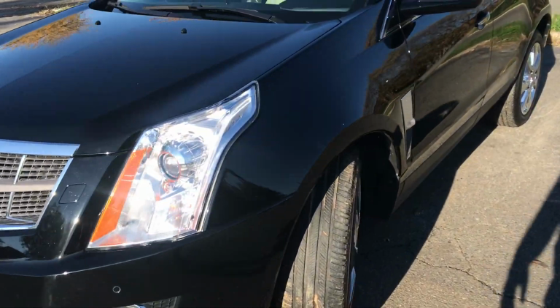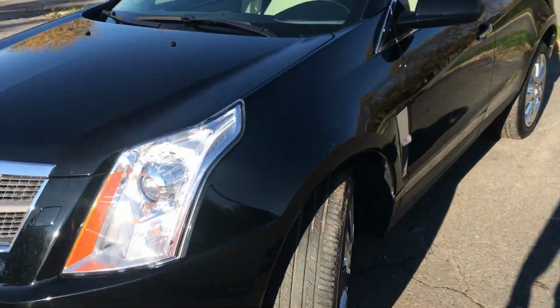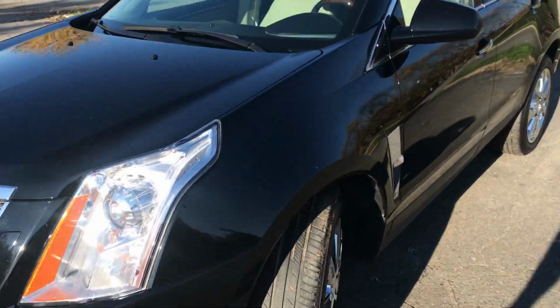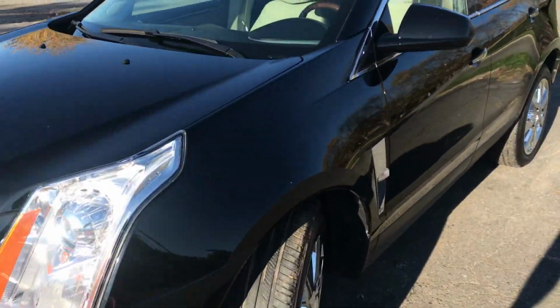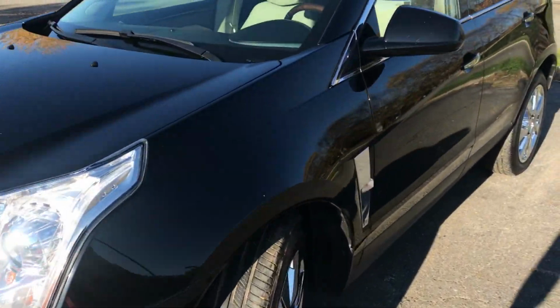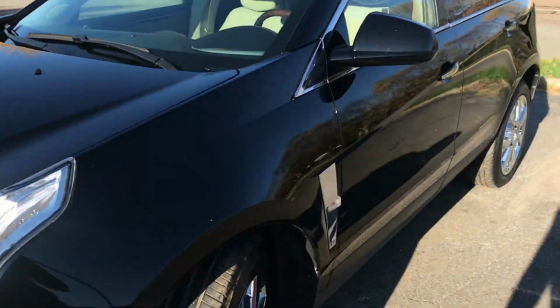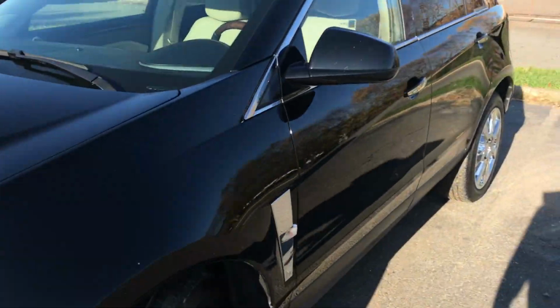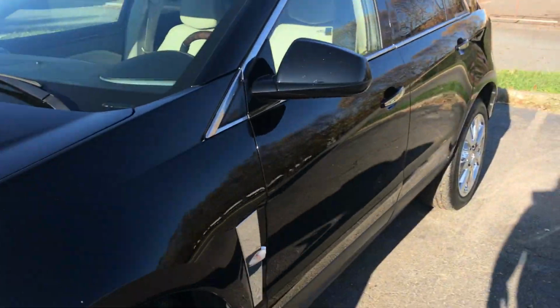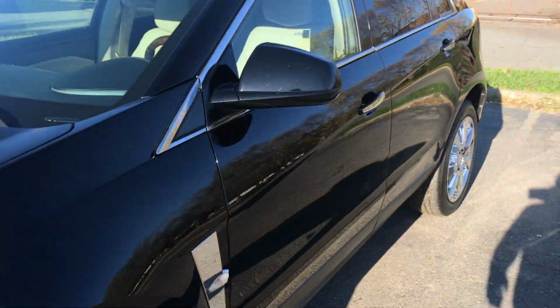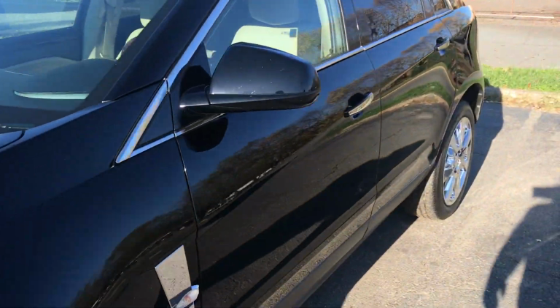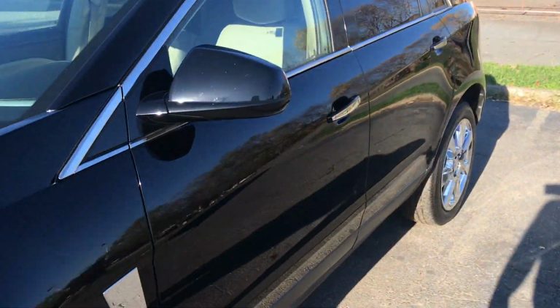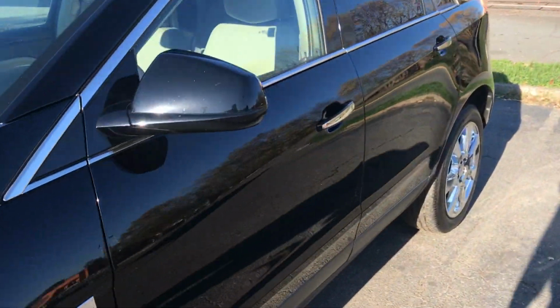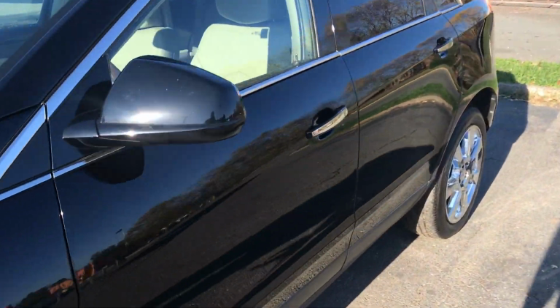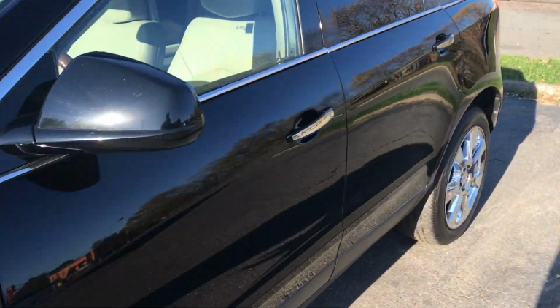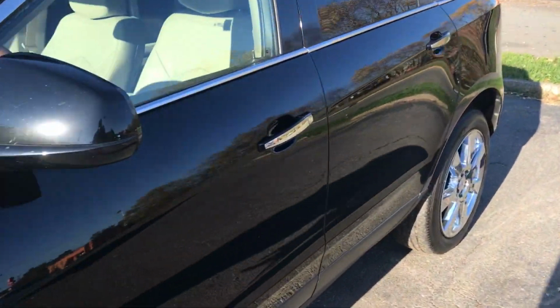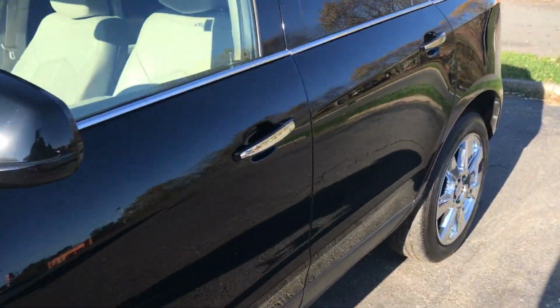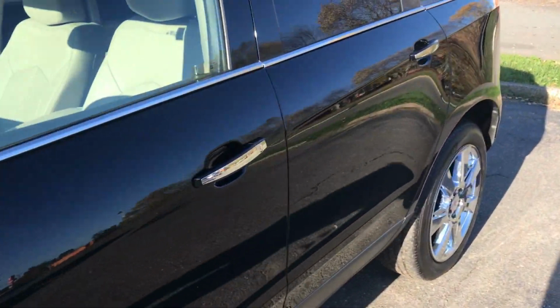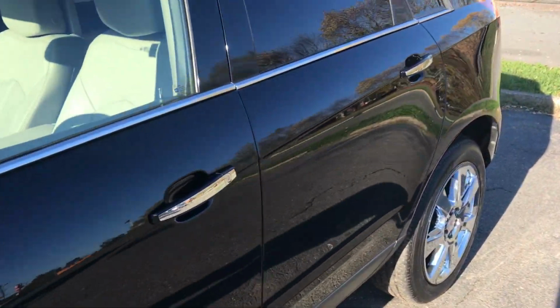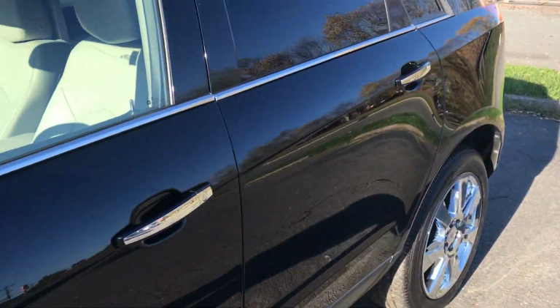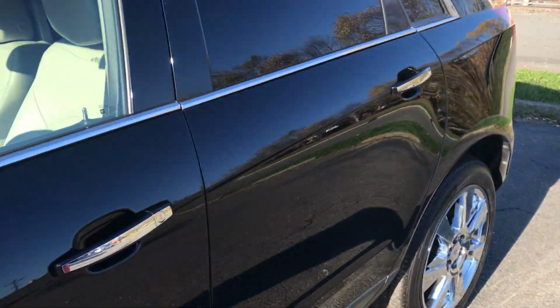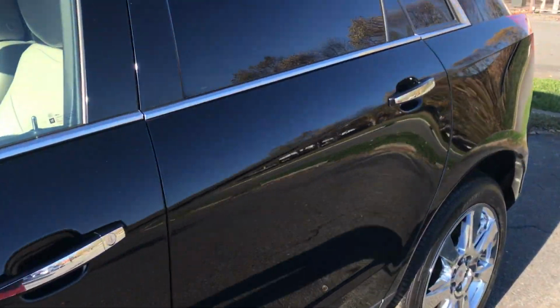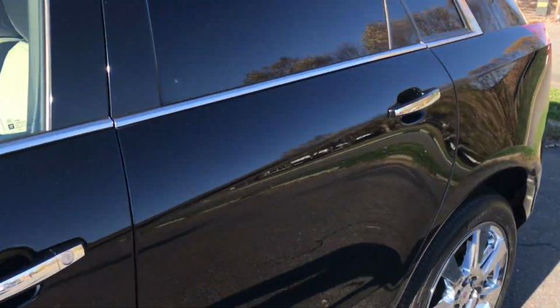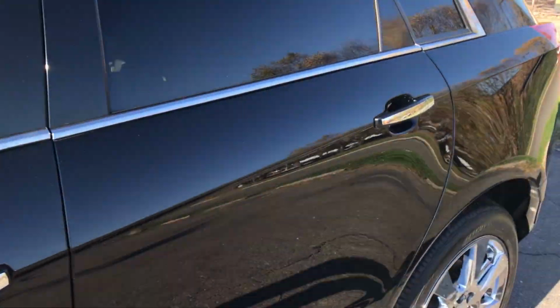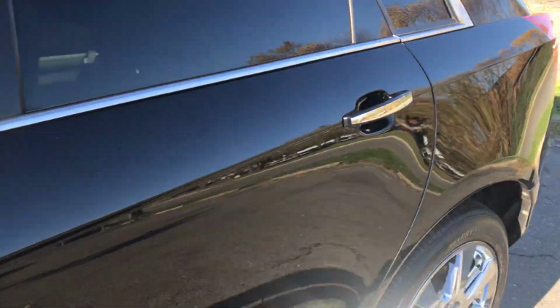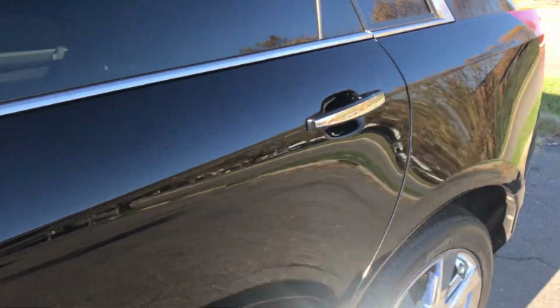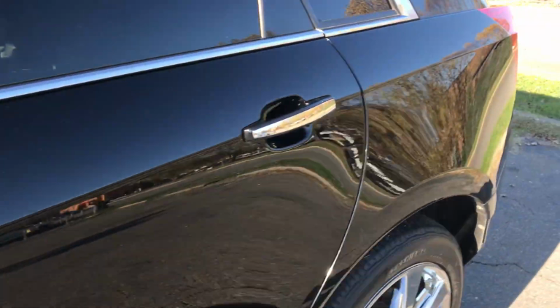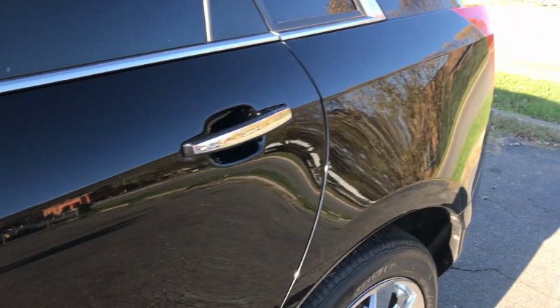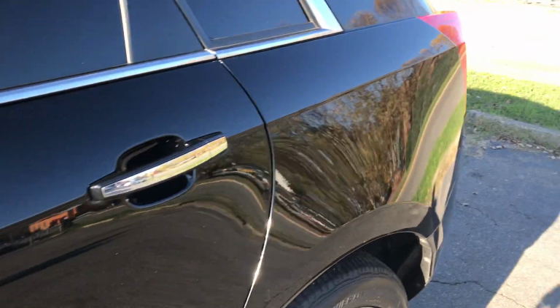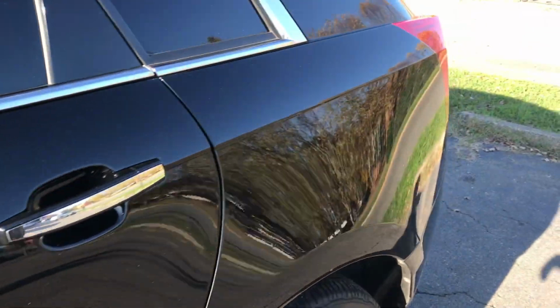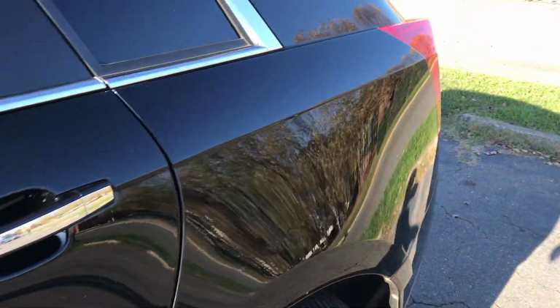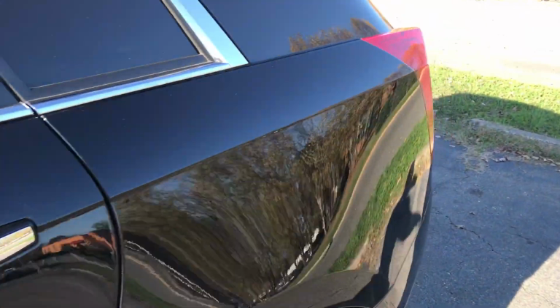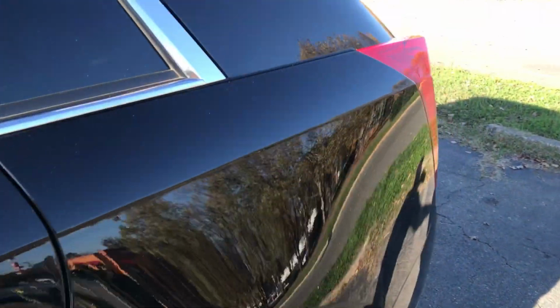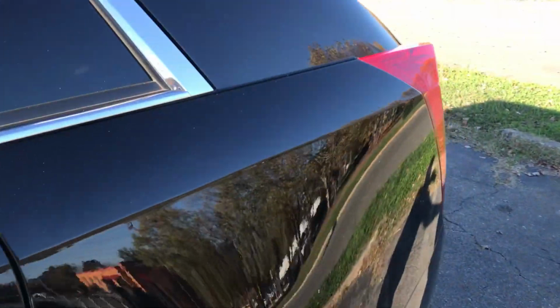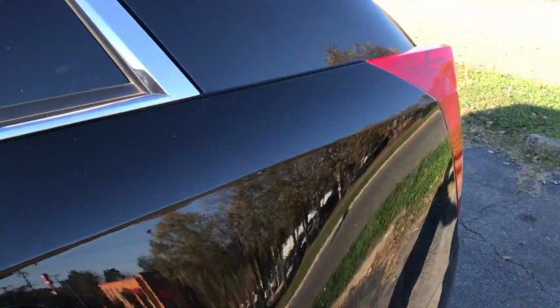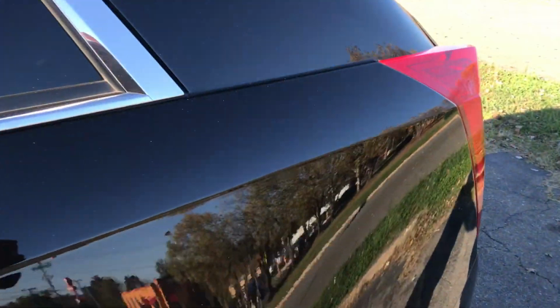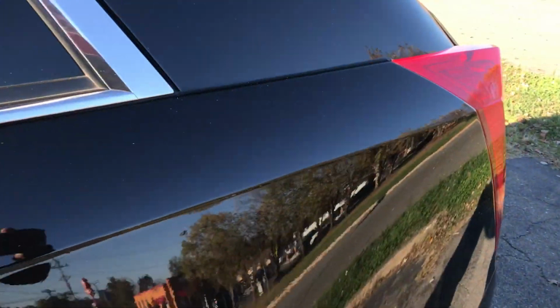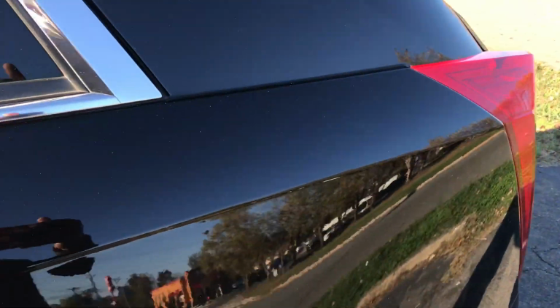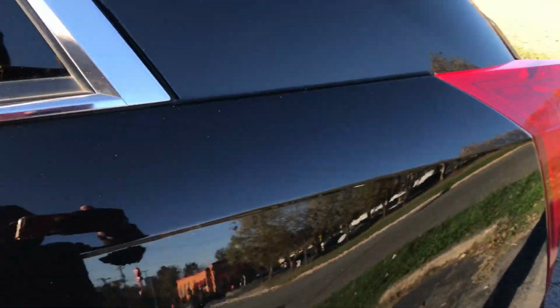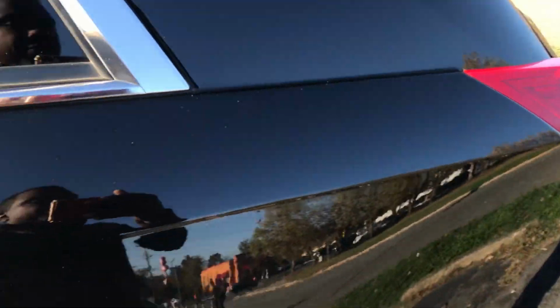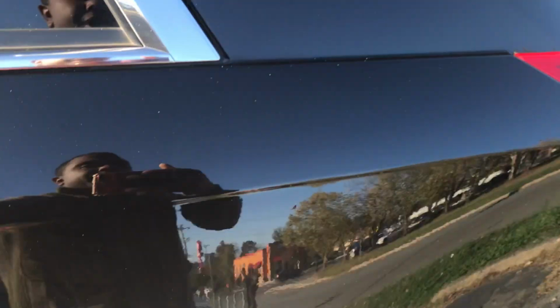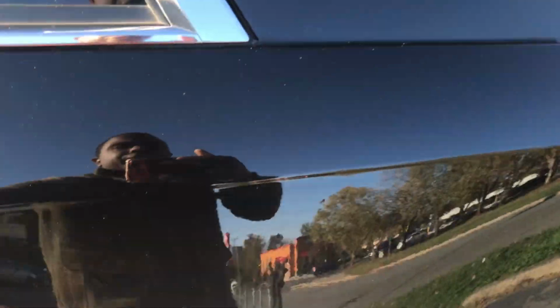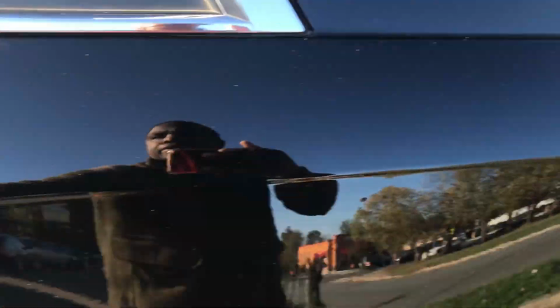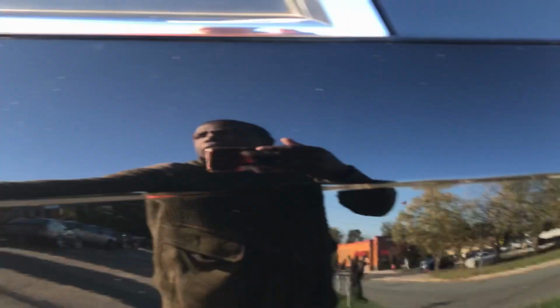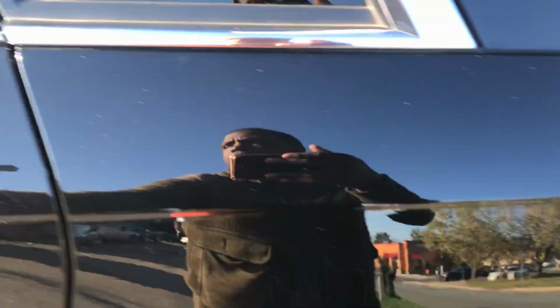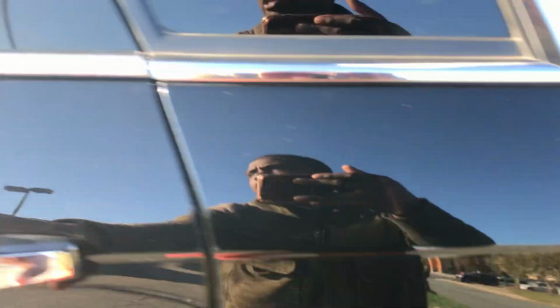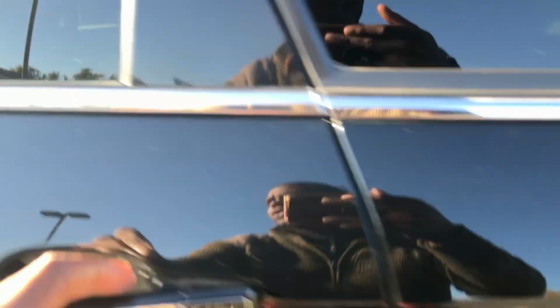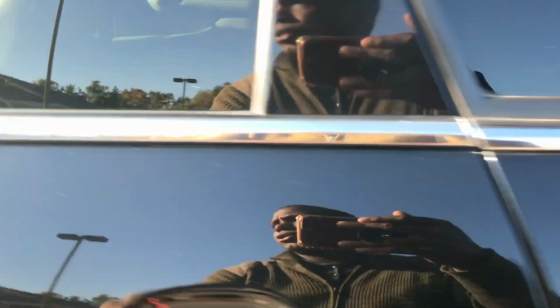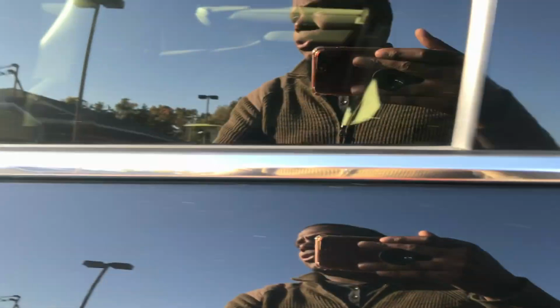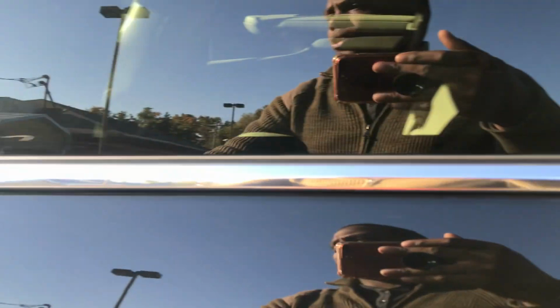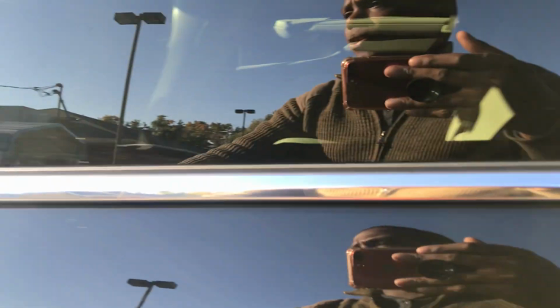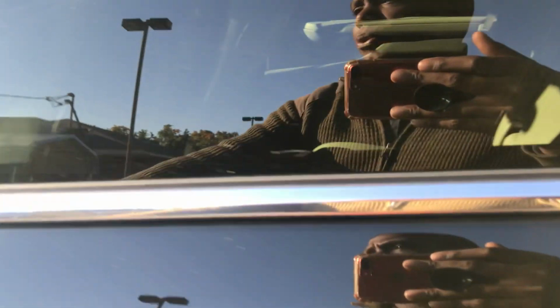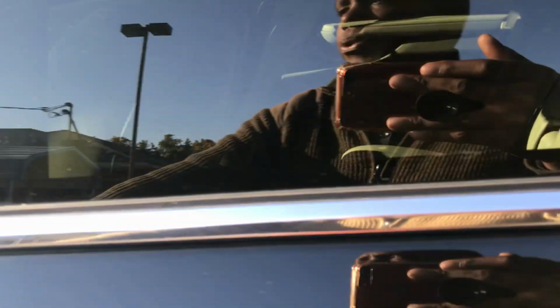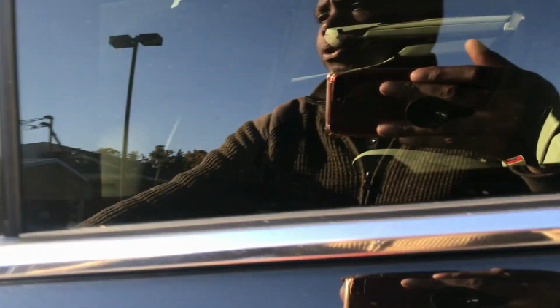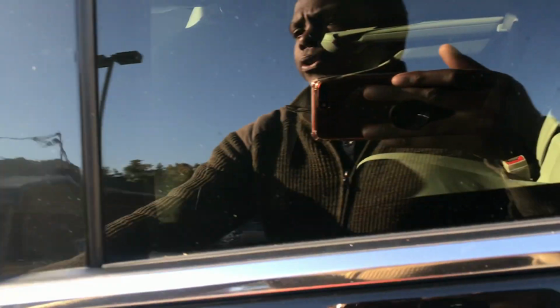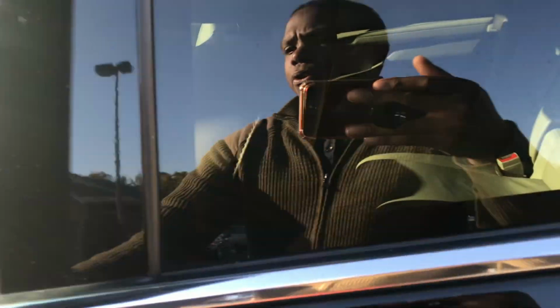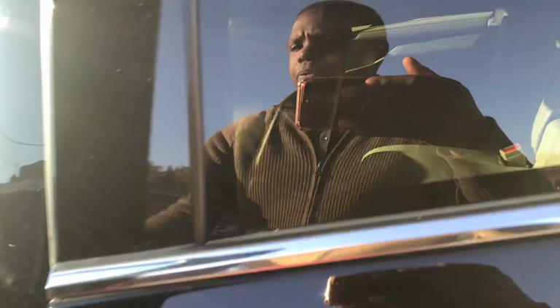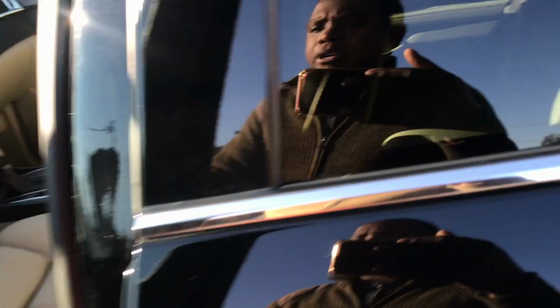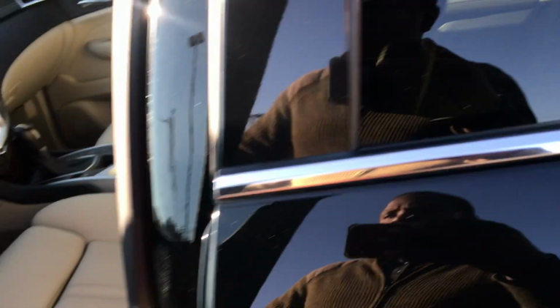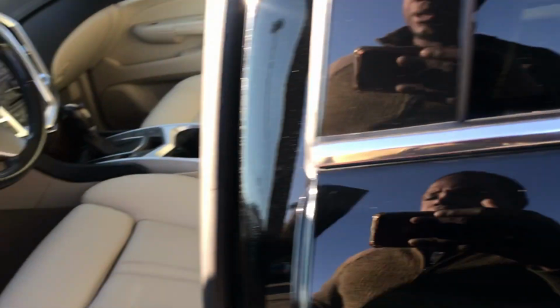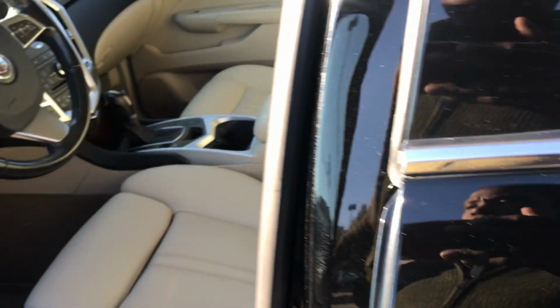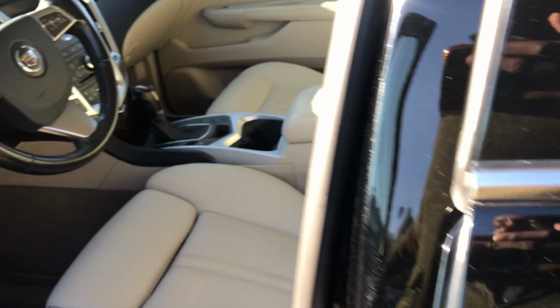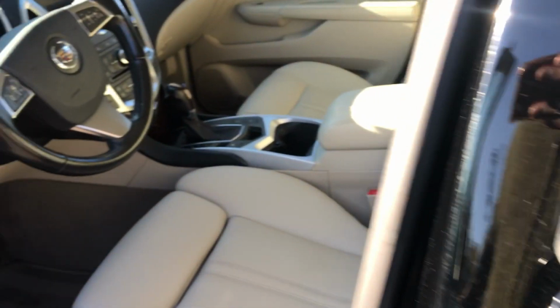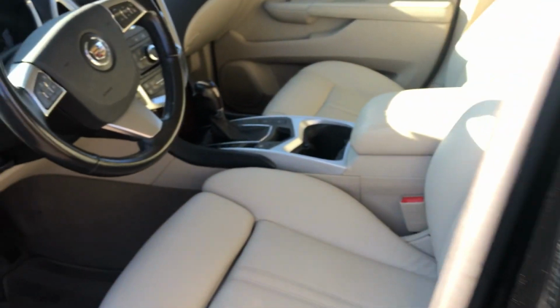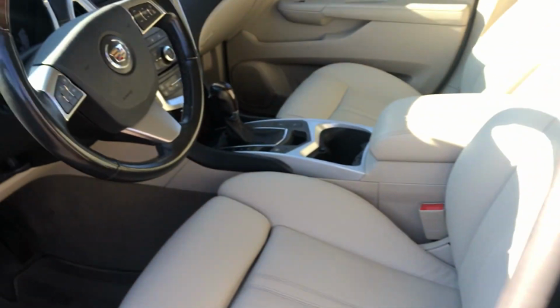It's a local trade that's also been well maintained and cared for, and it definitely shows. Let's open the door here.